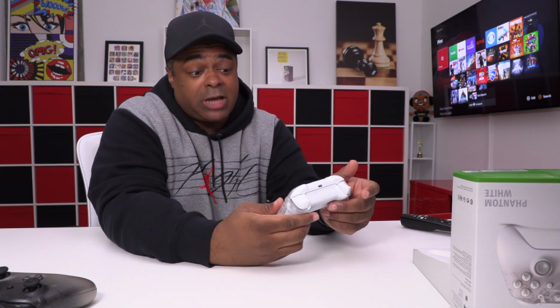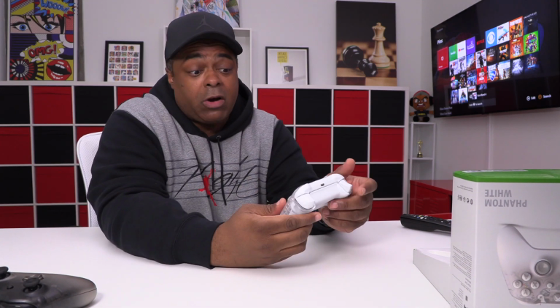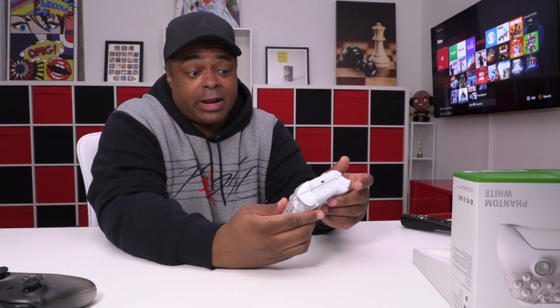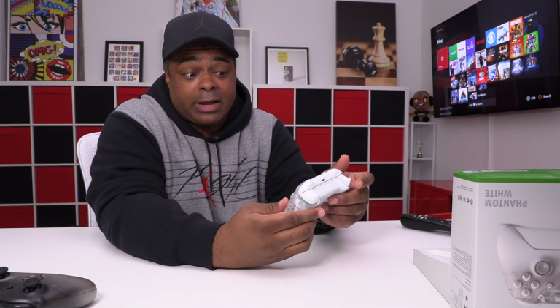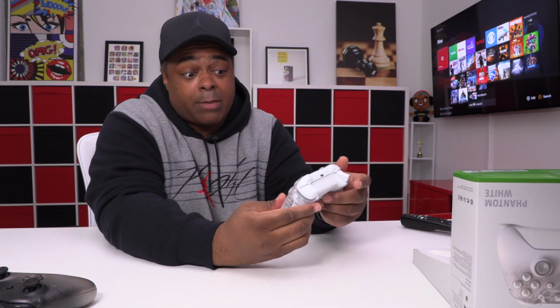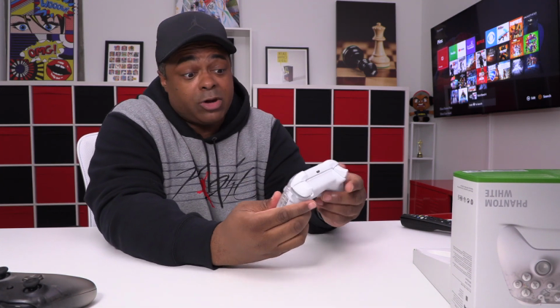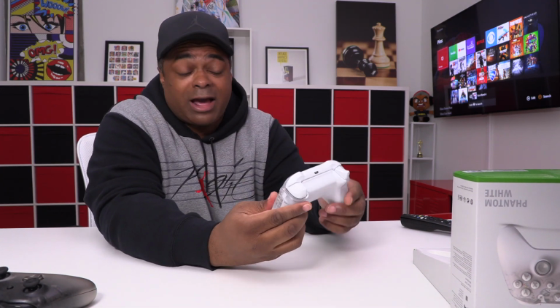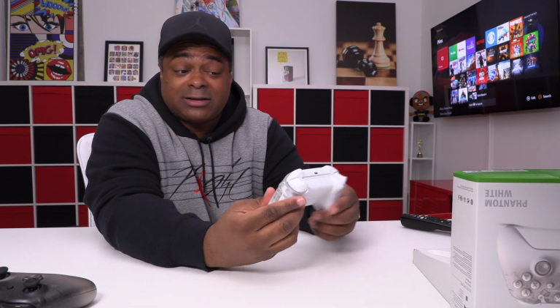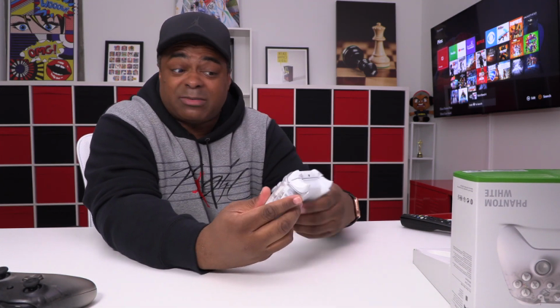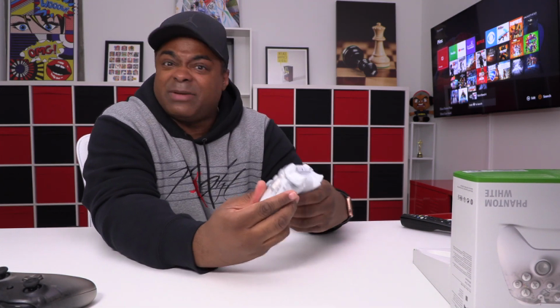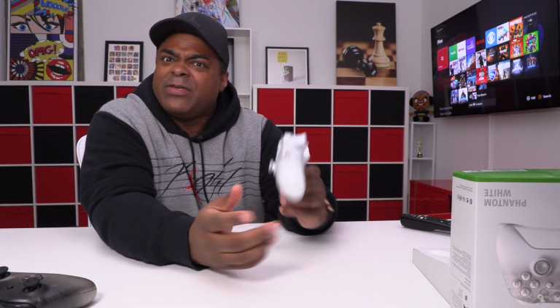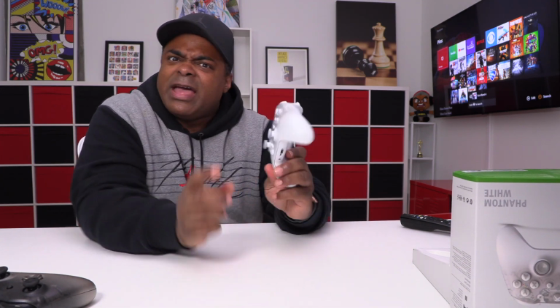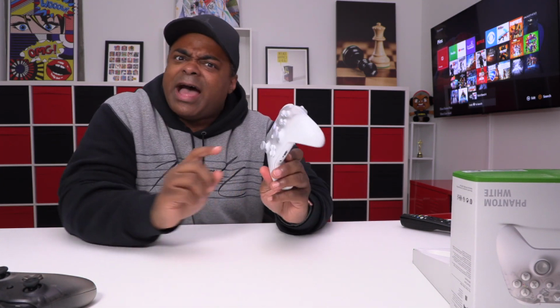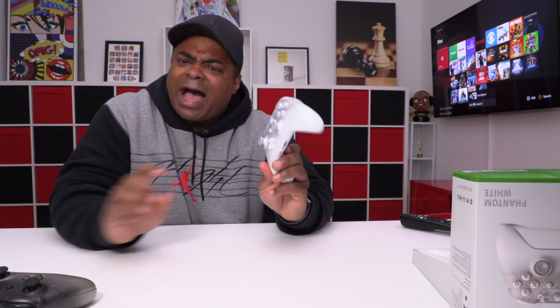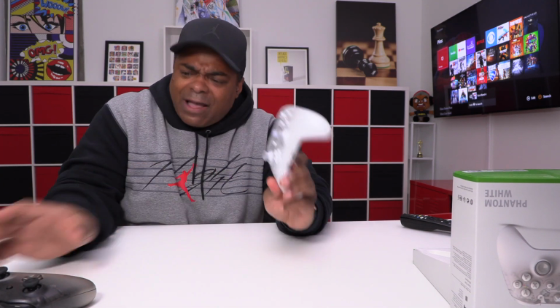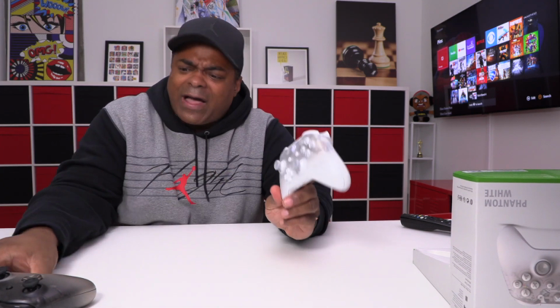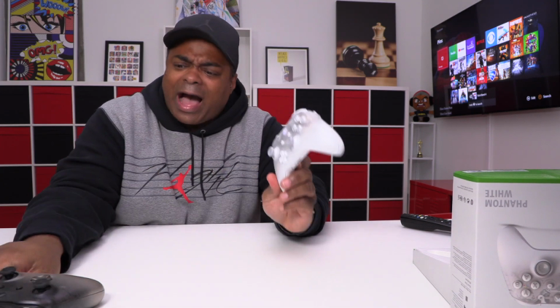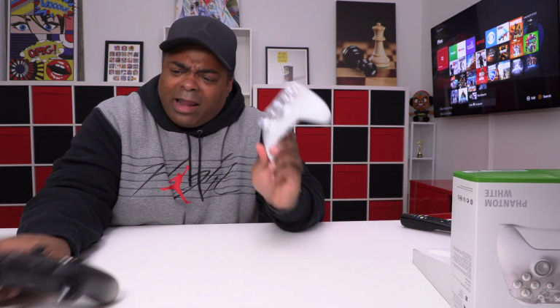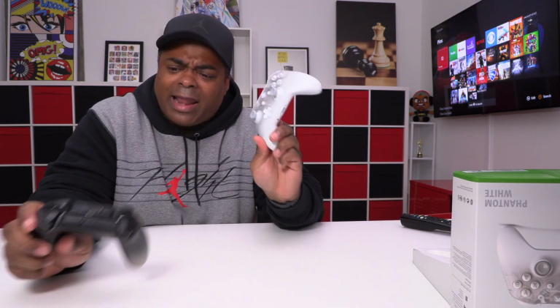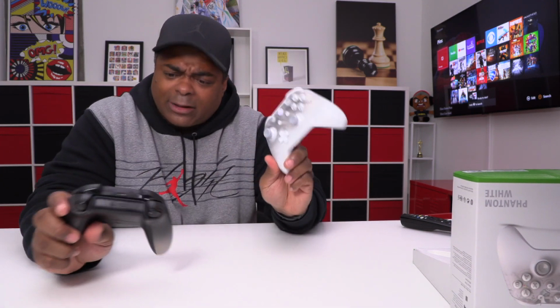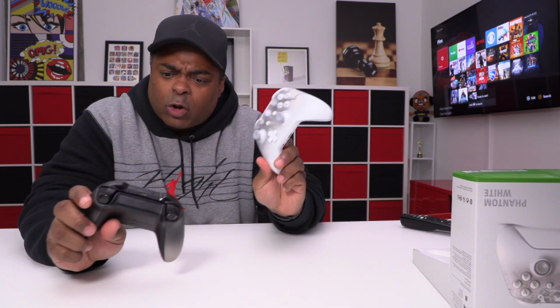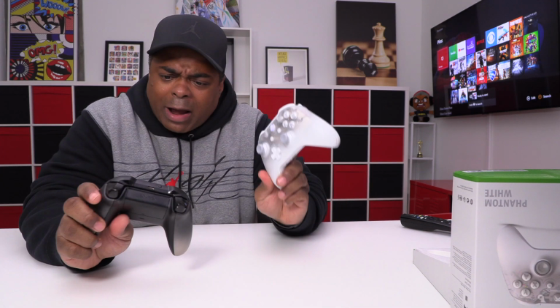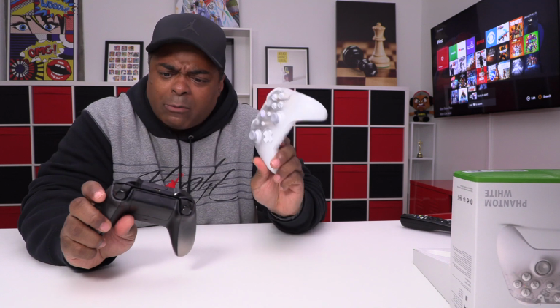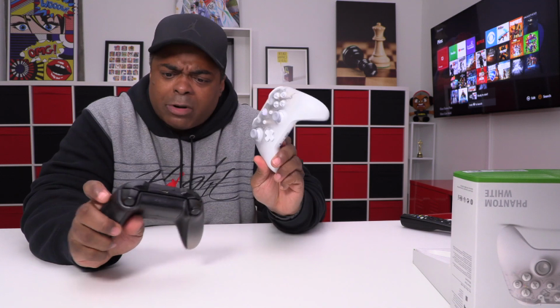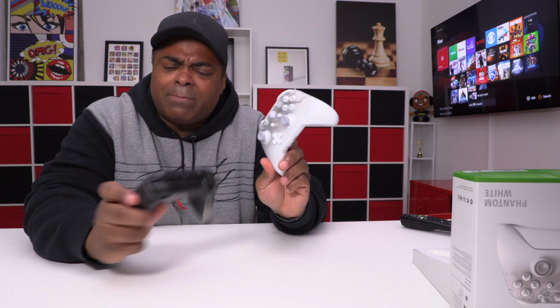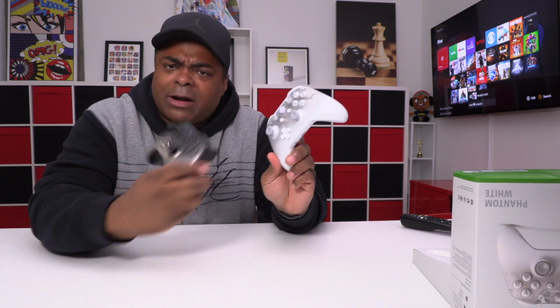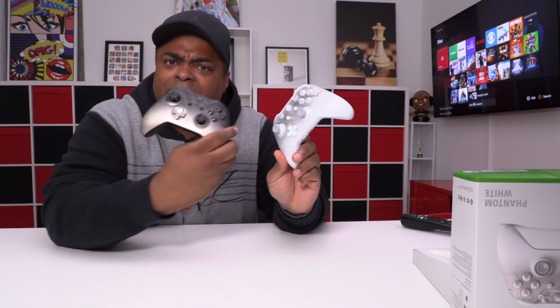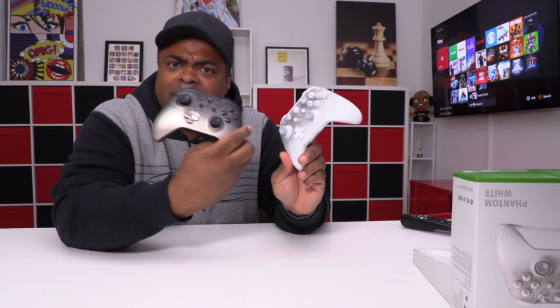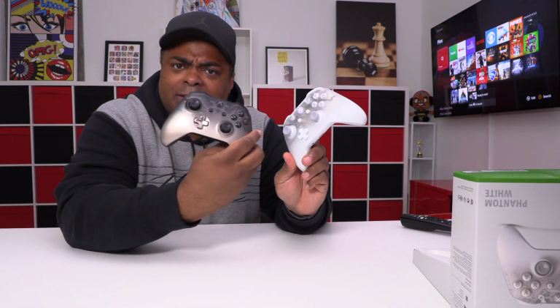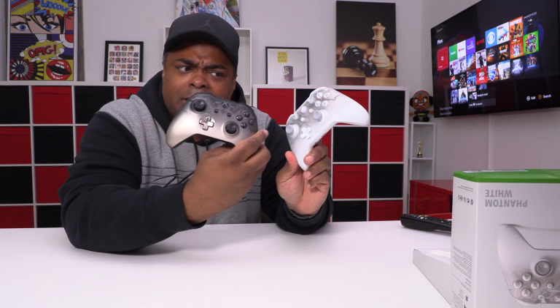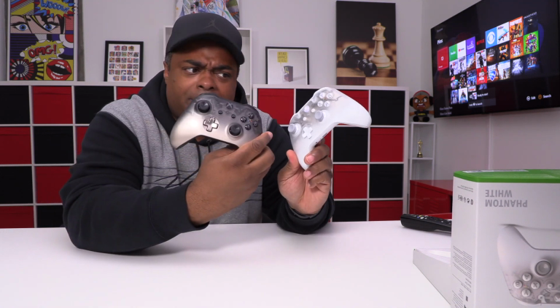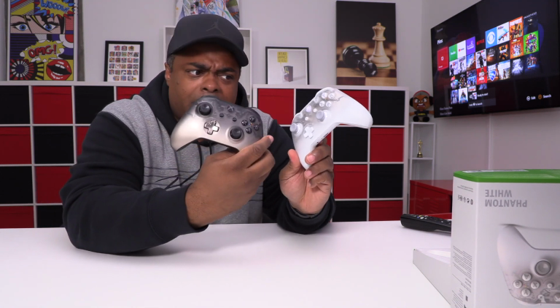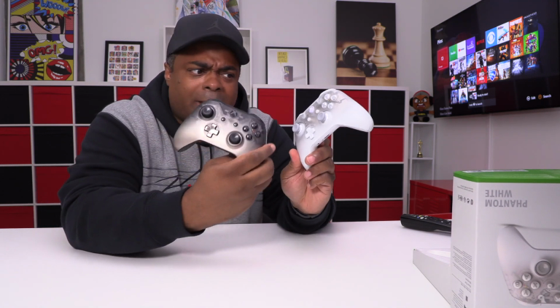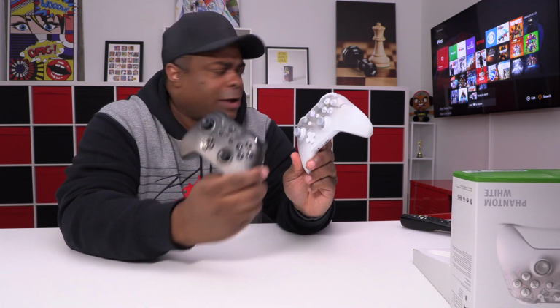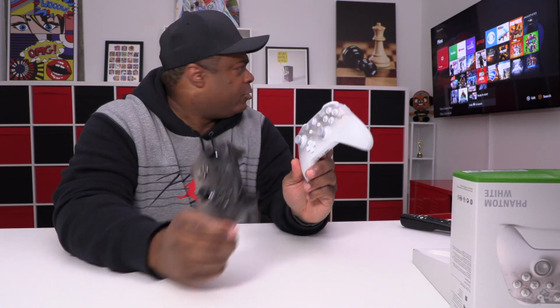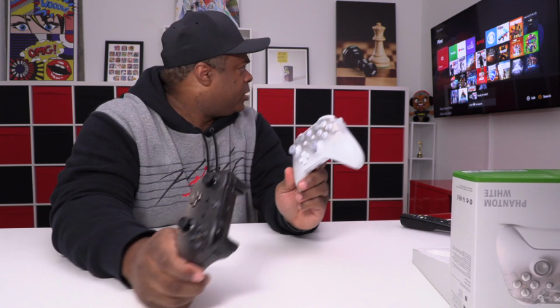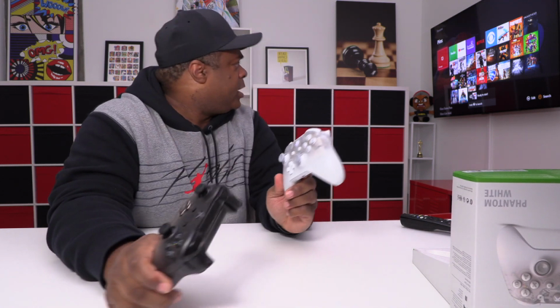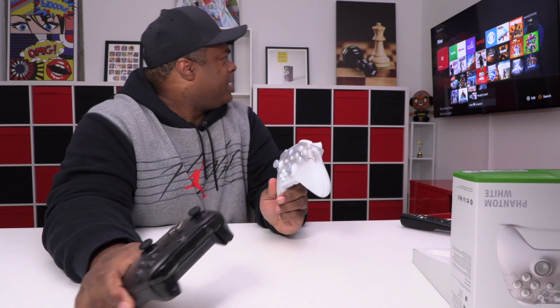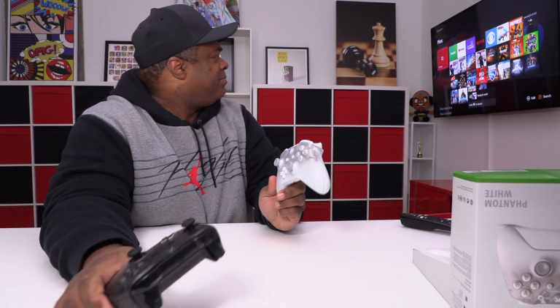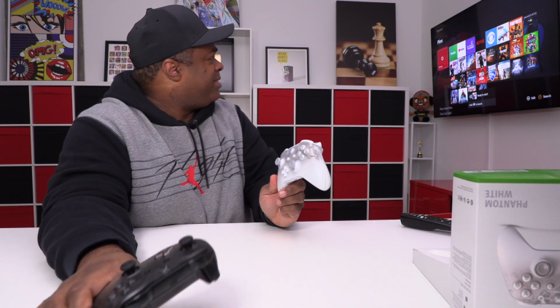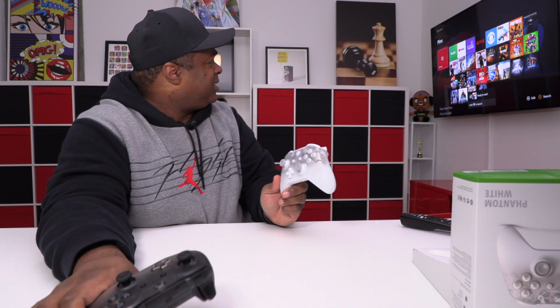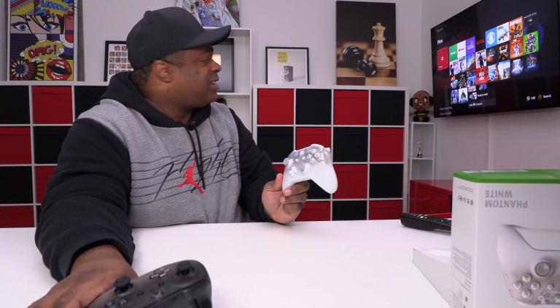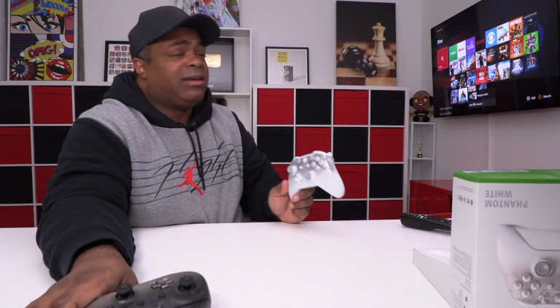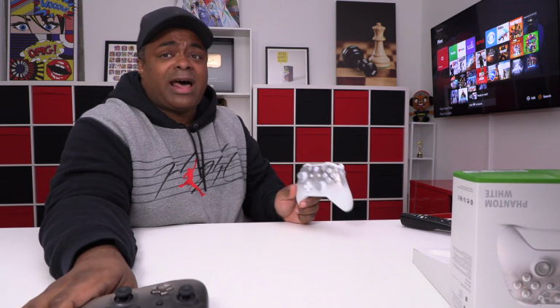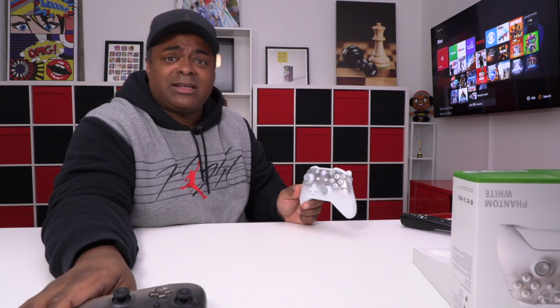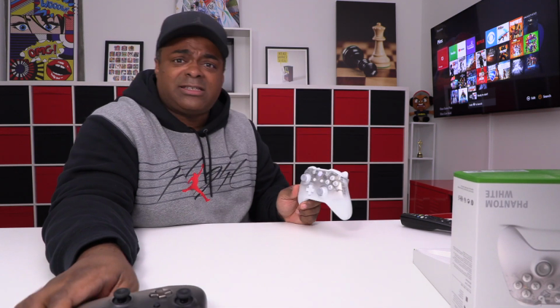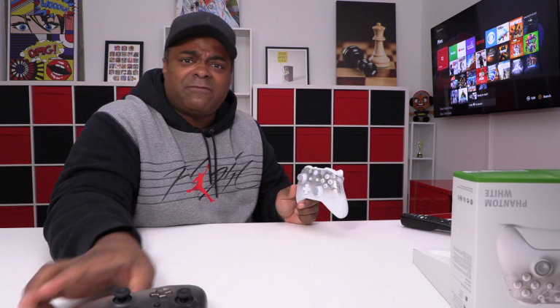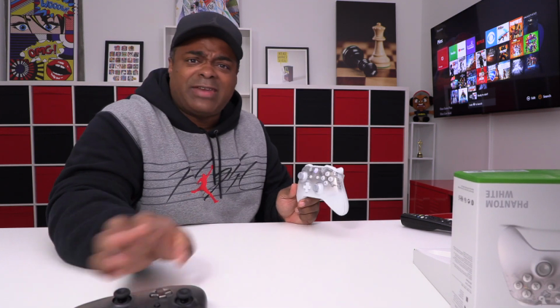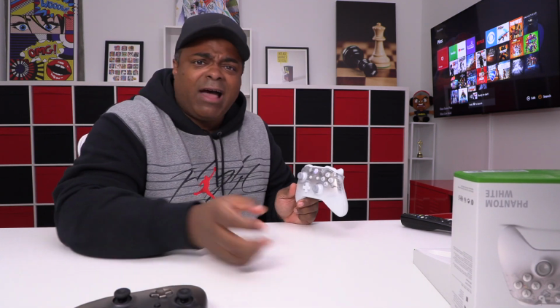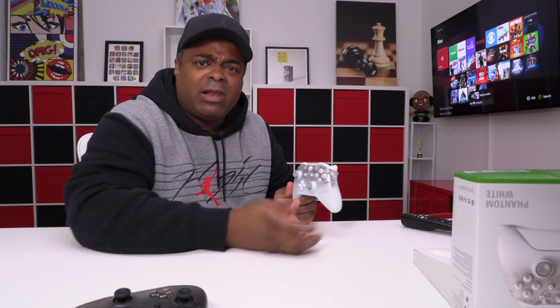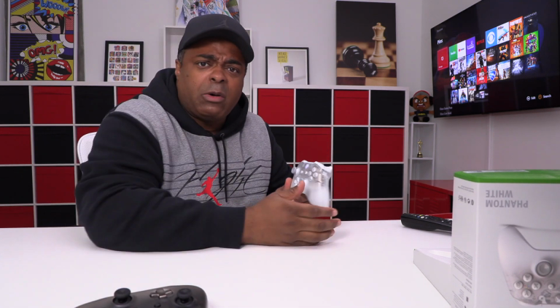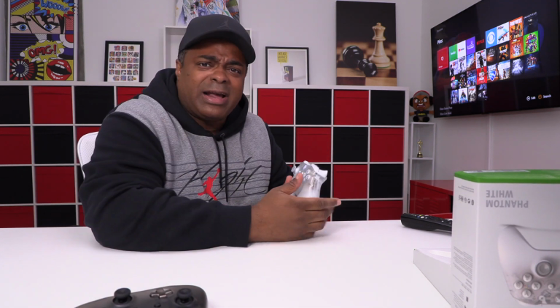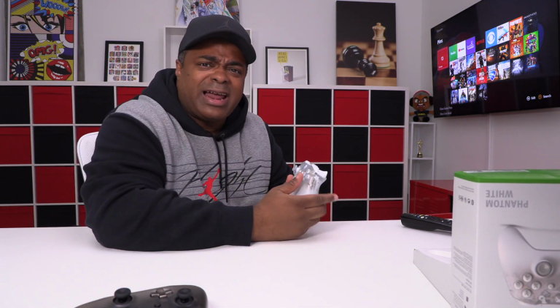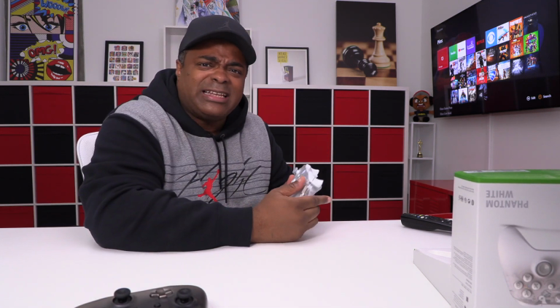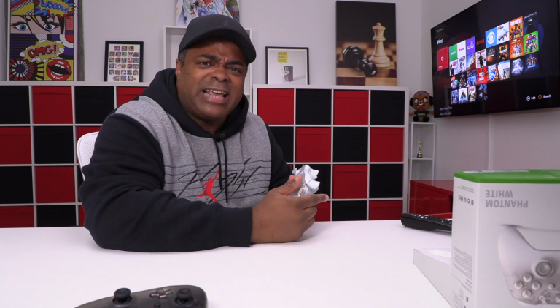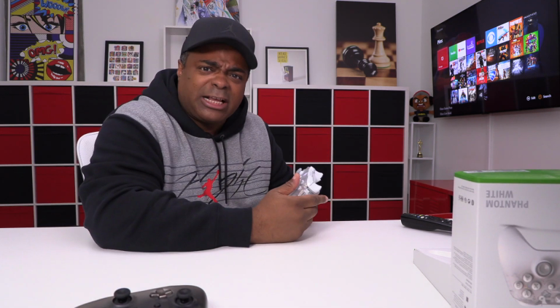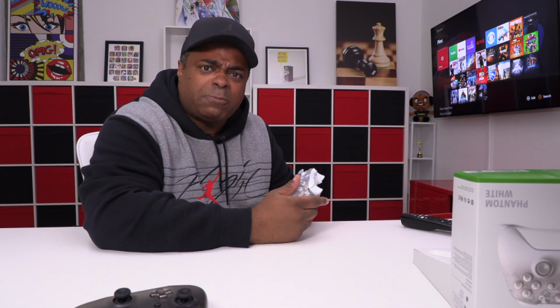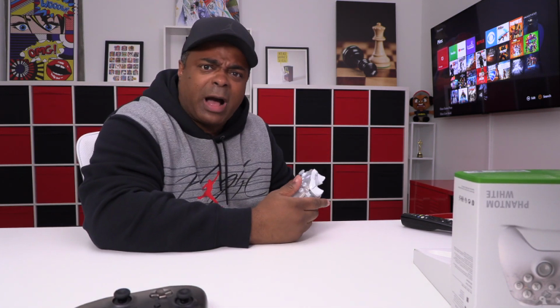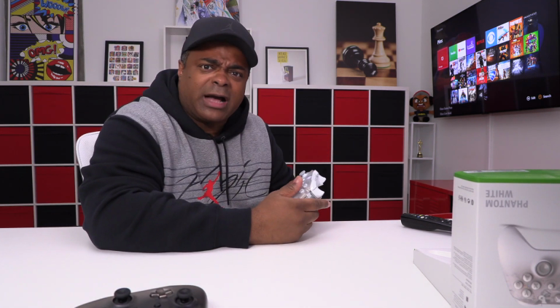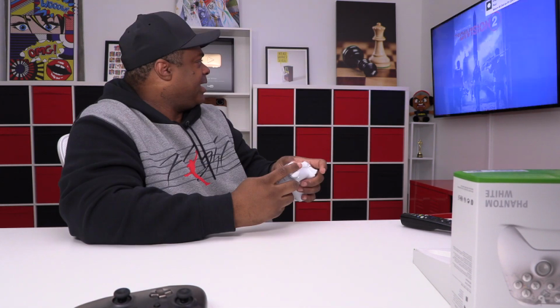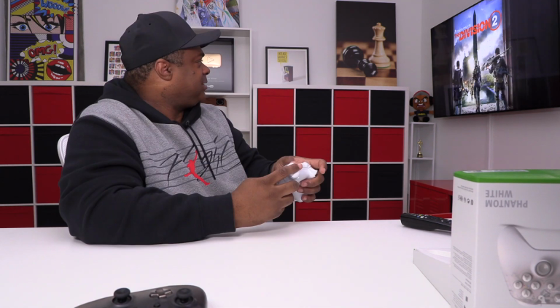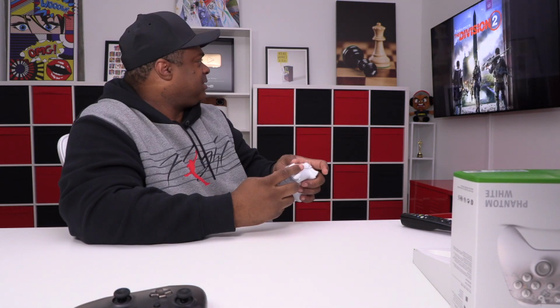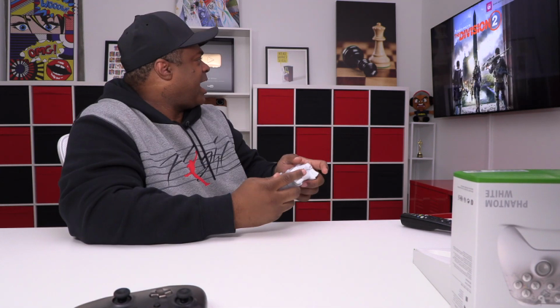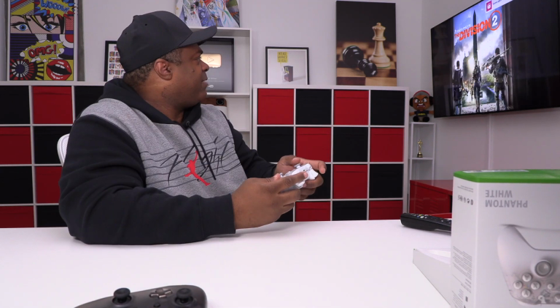But other than that, it's just nice to look at. This is going to be a beautiful display piece and people will be talking when they come to your house. I like the white one better than the black one.